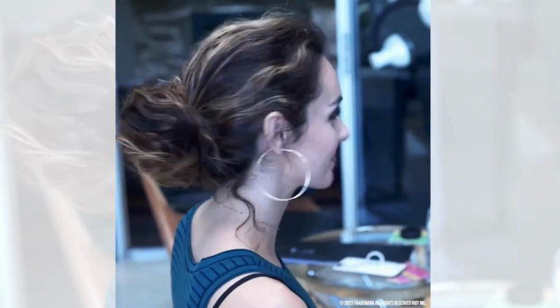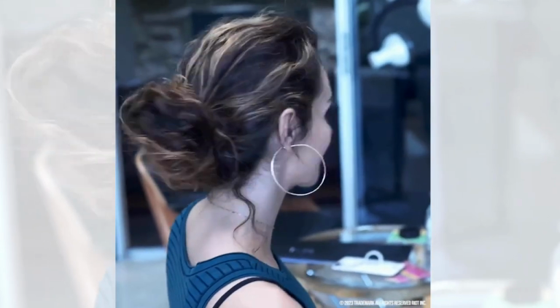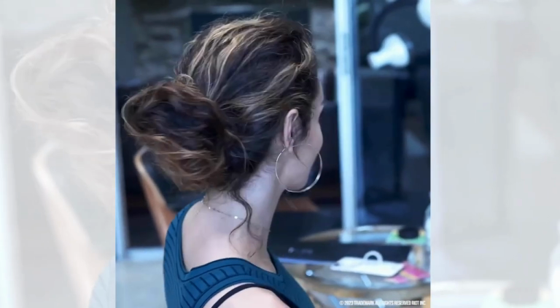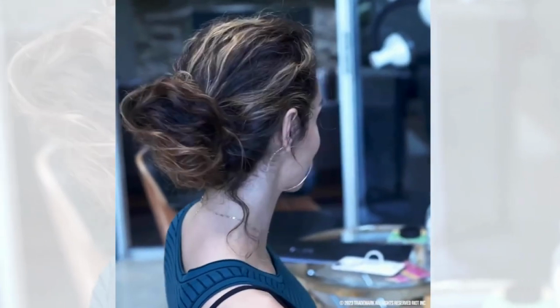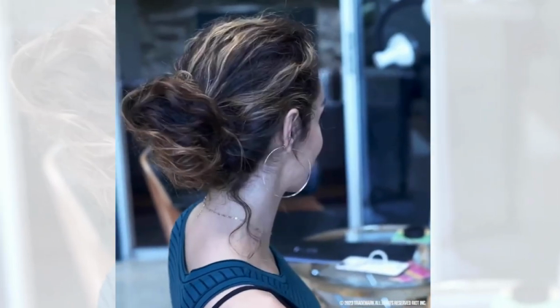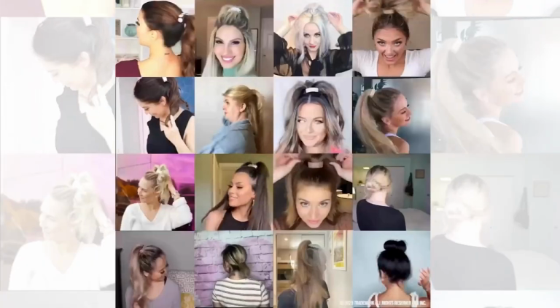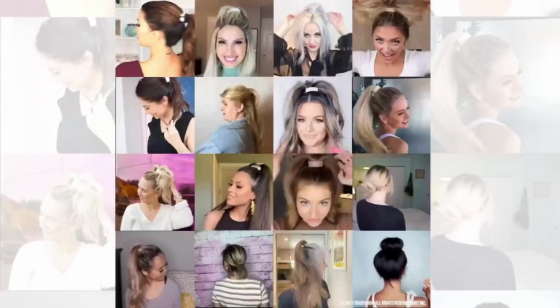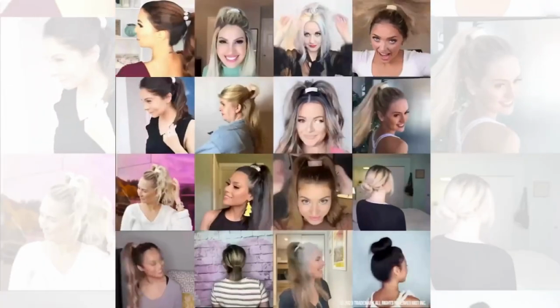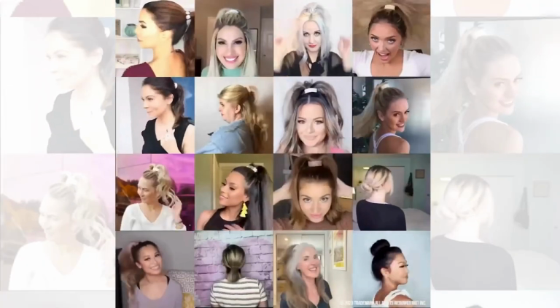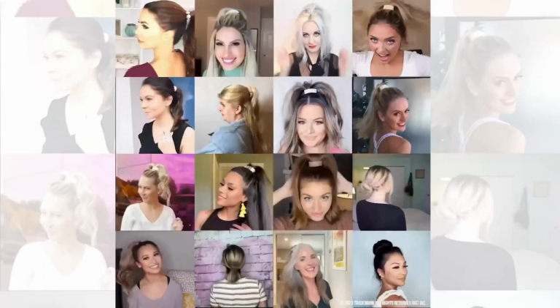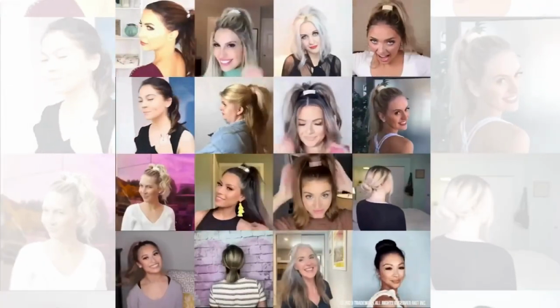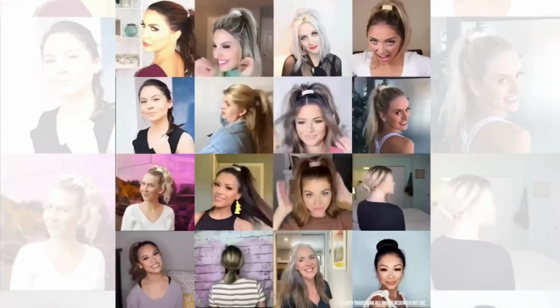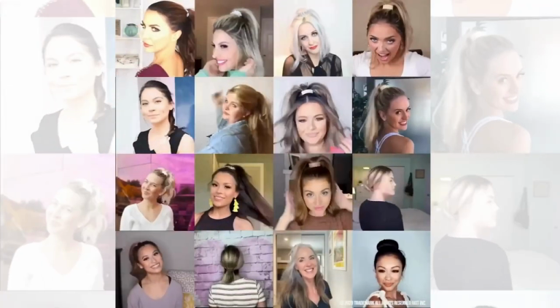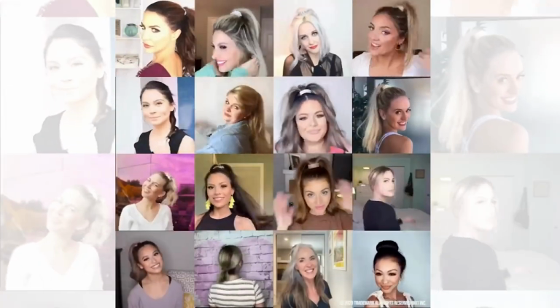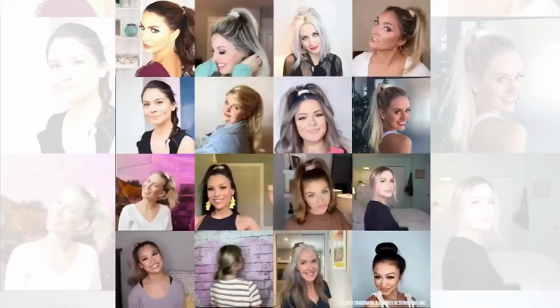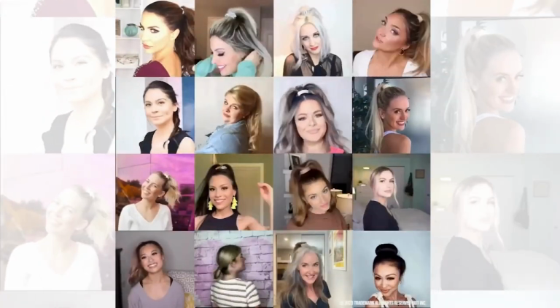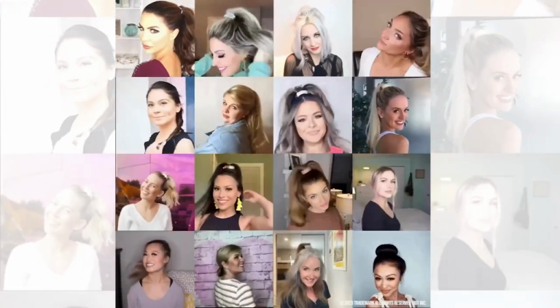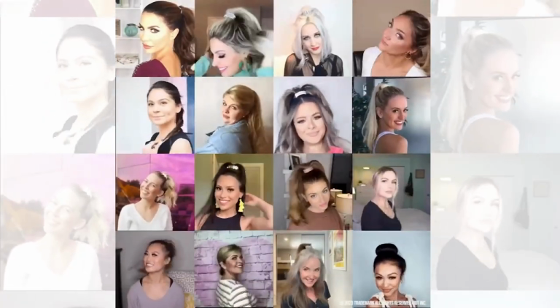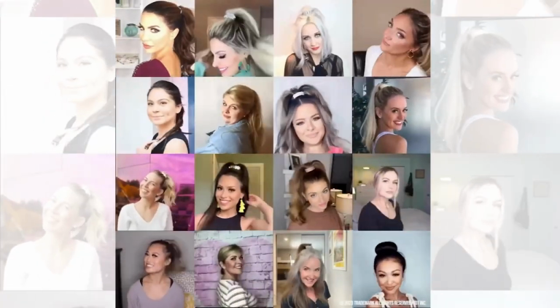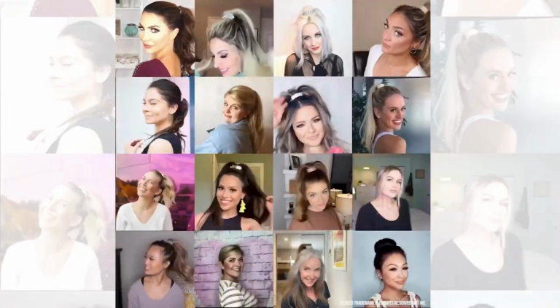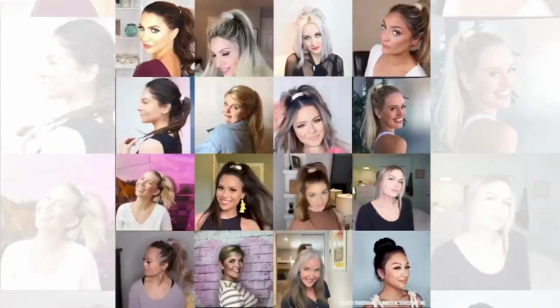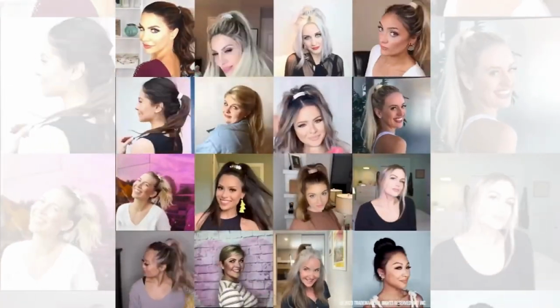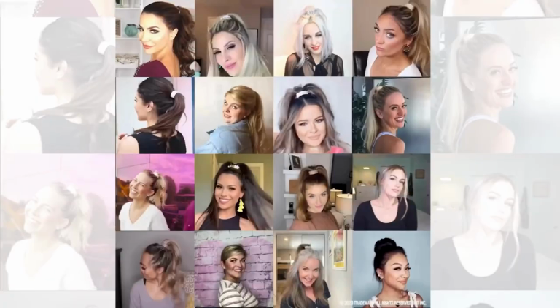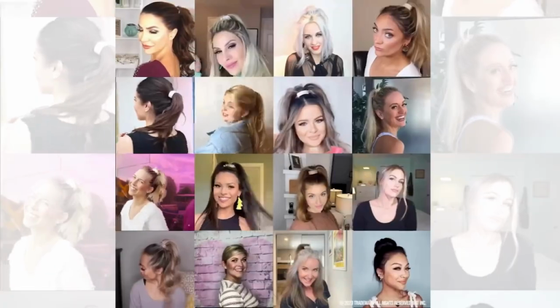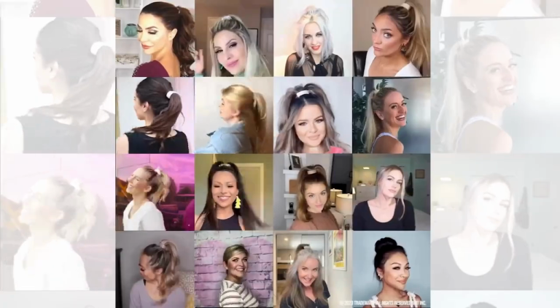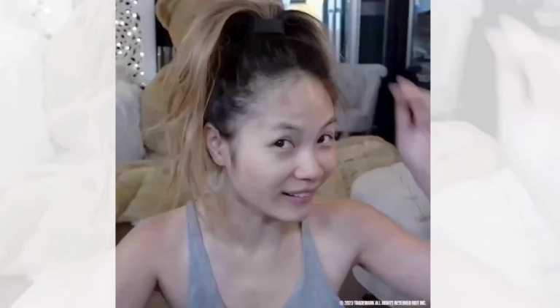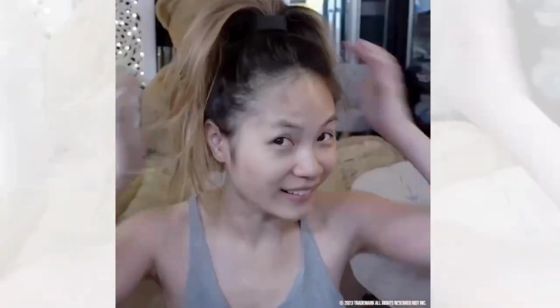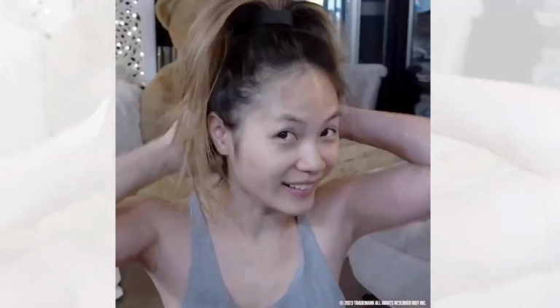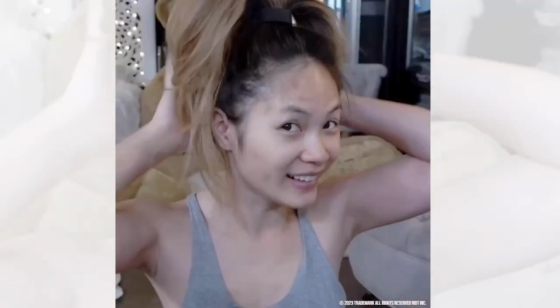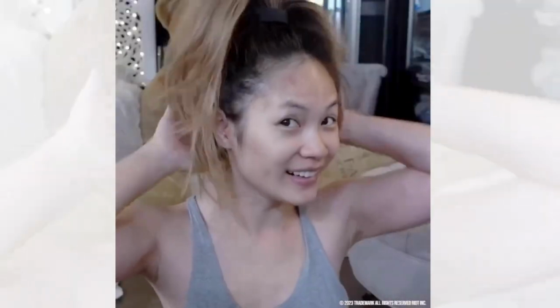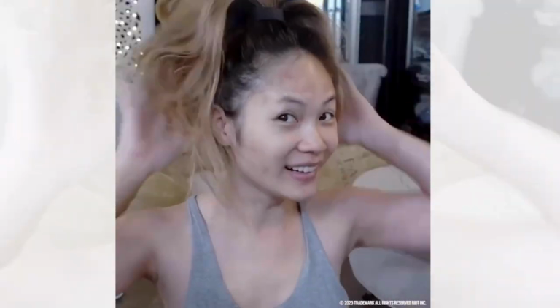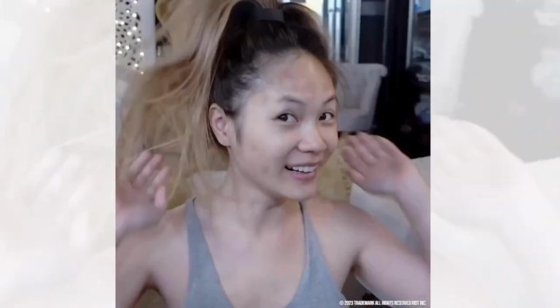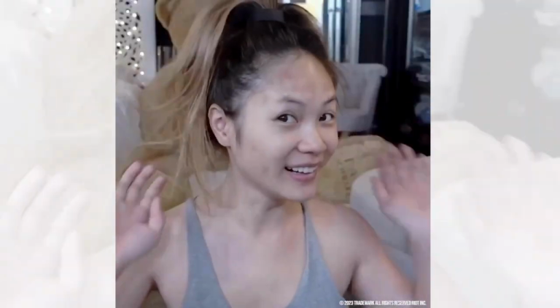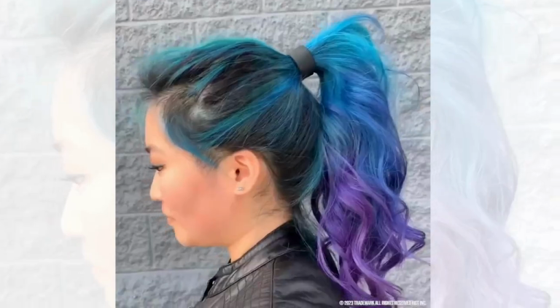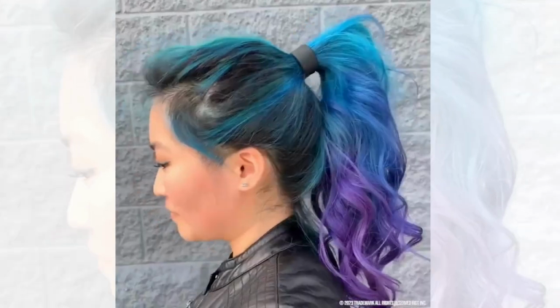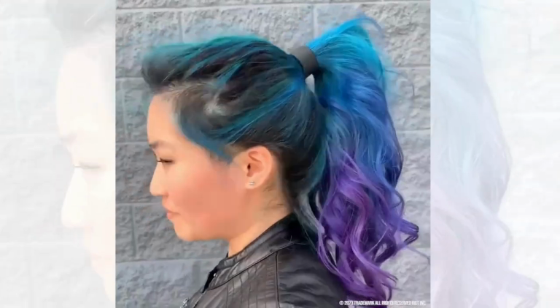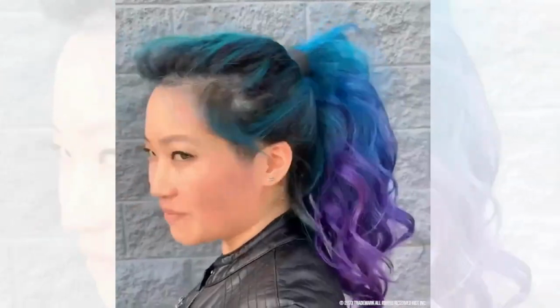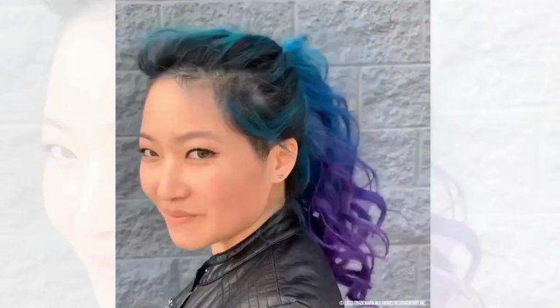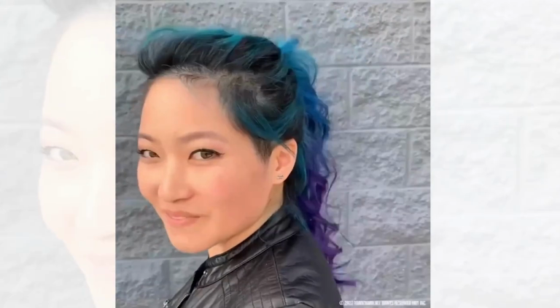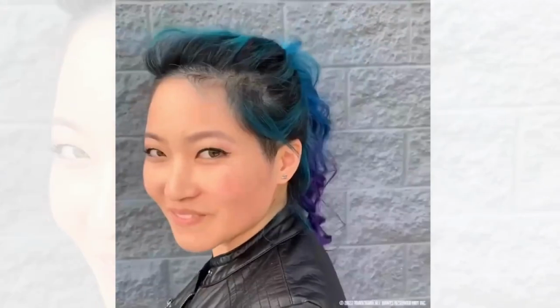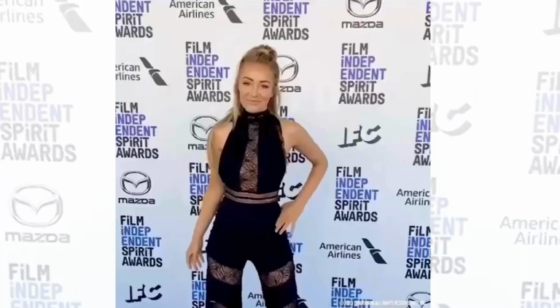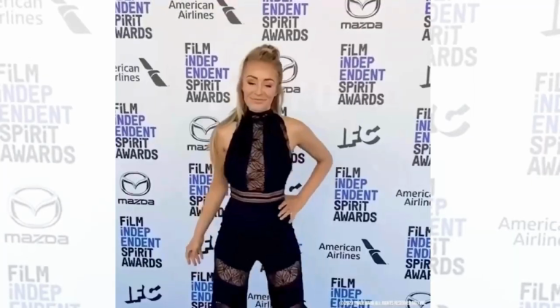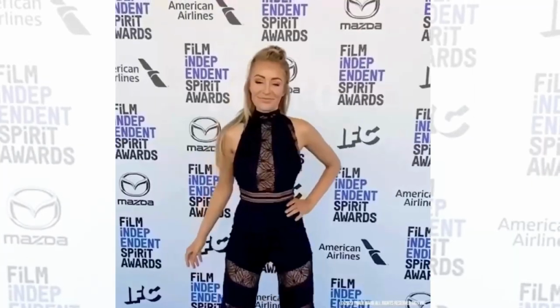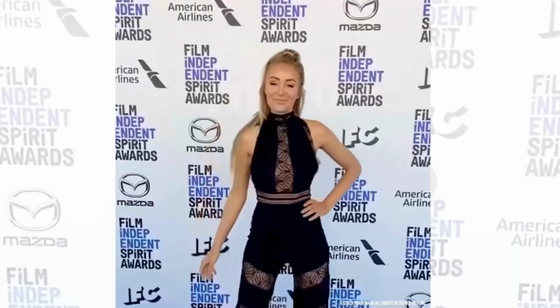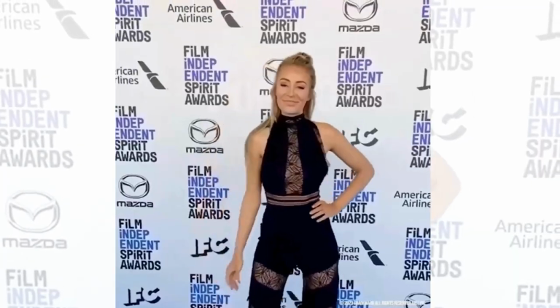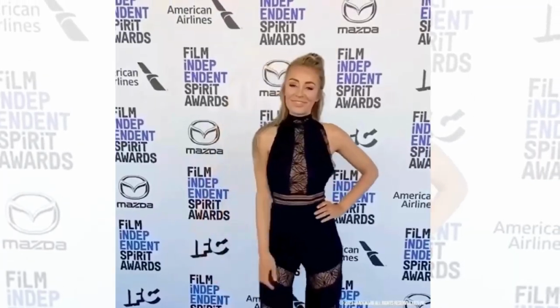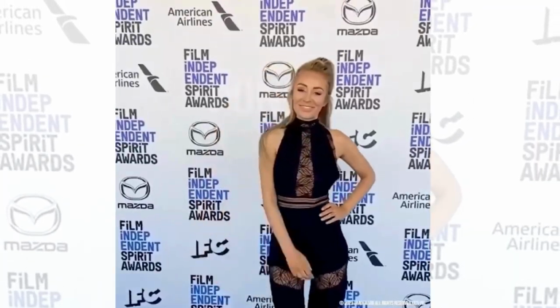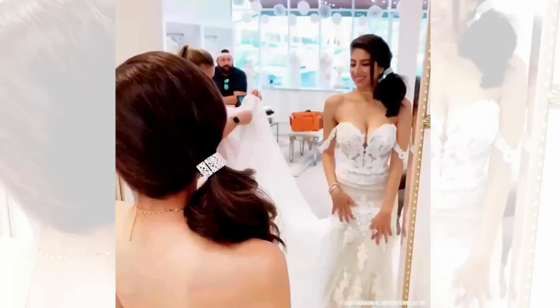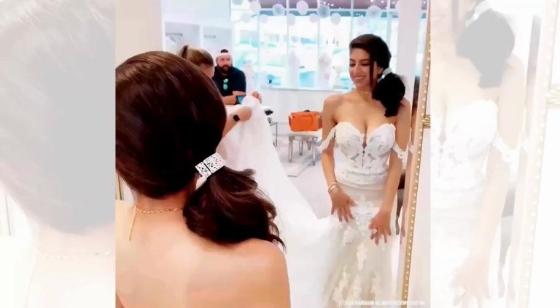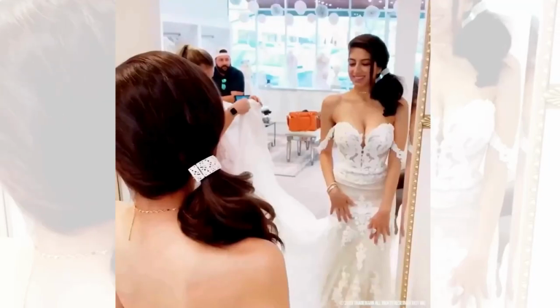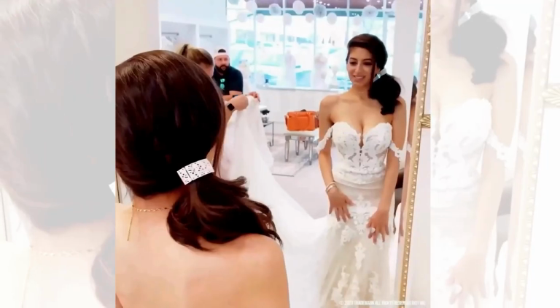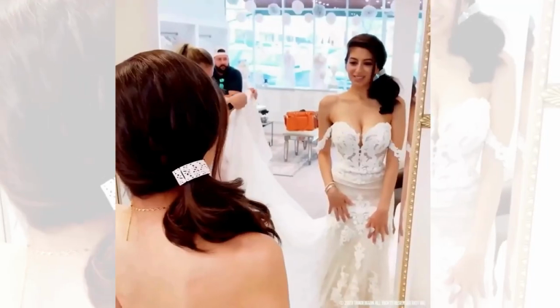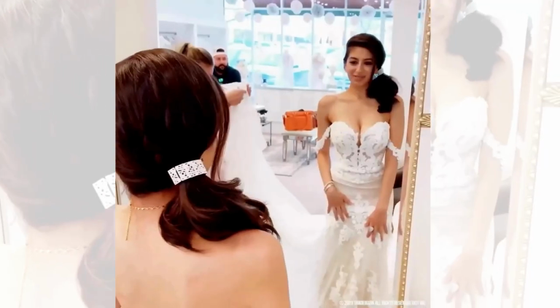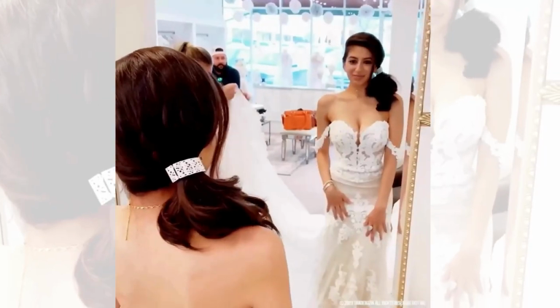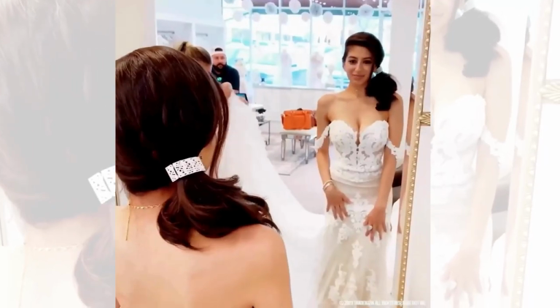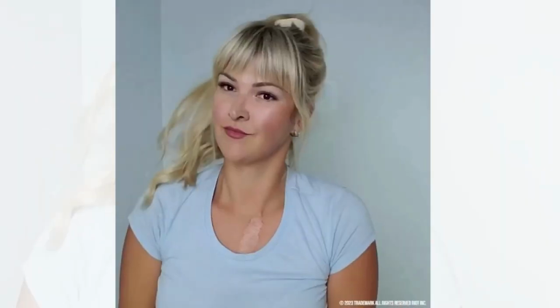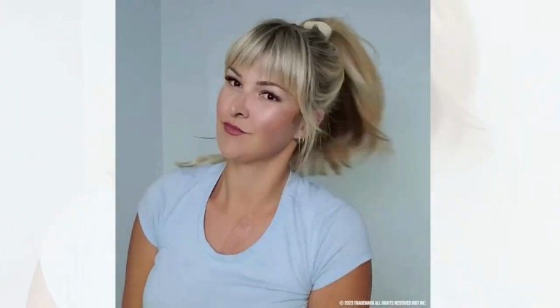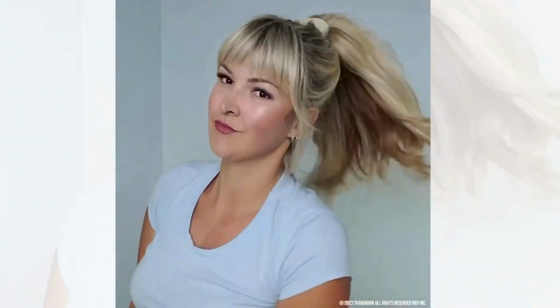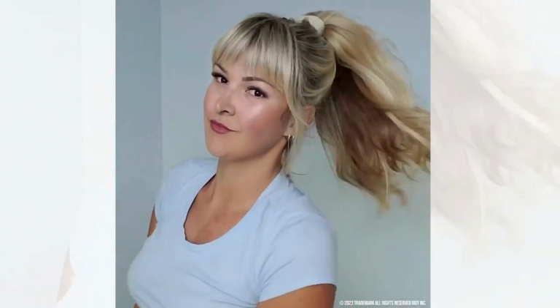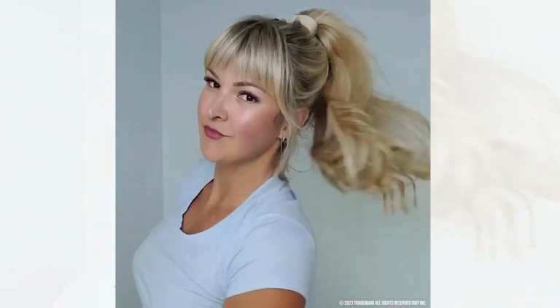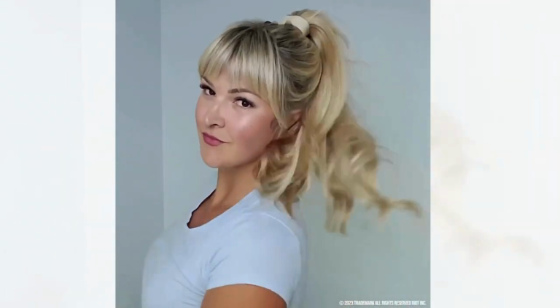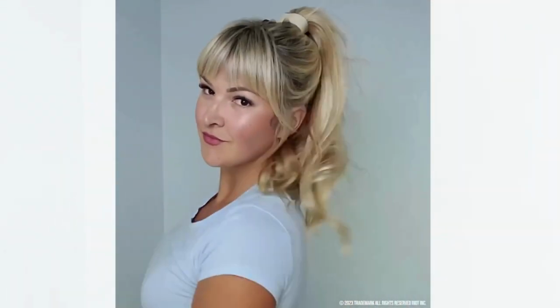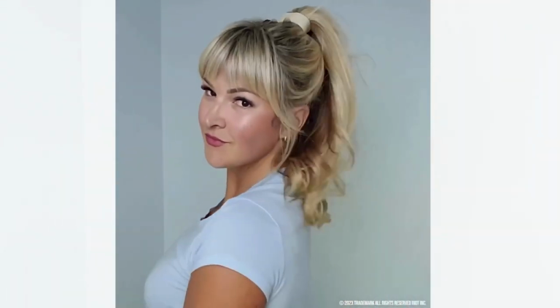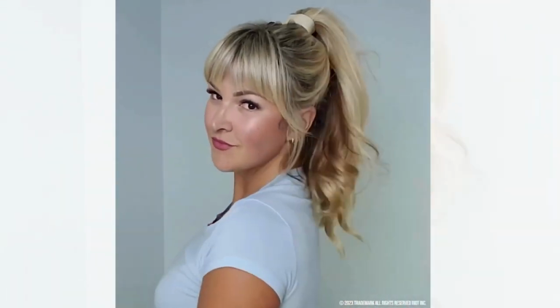Discover why millions of women worldwide love their Poneos, and embrace the beauty of being different by trying our products today.